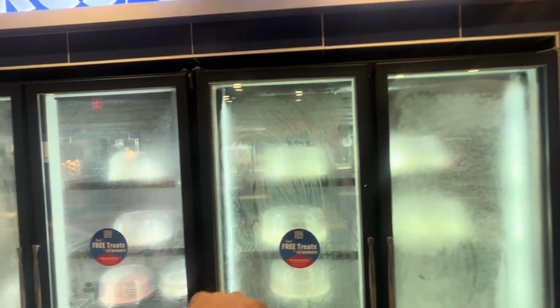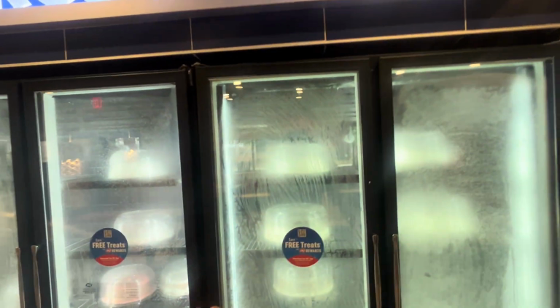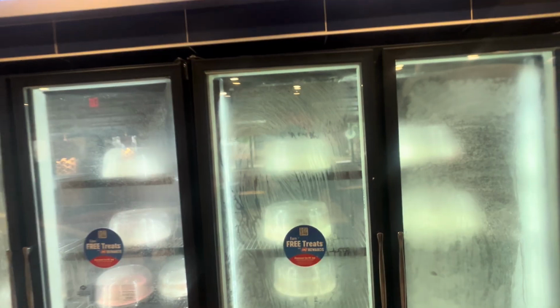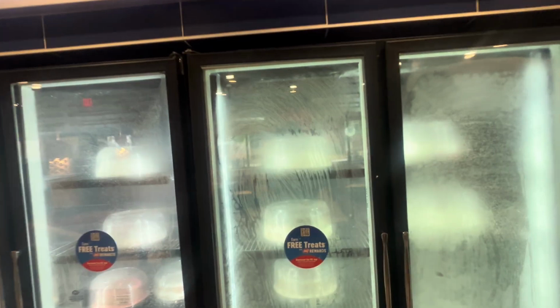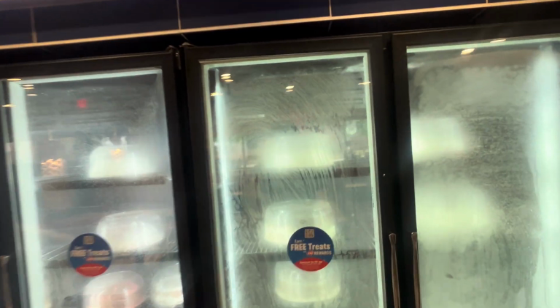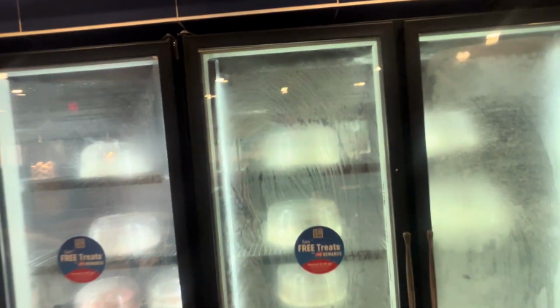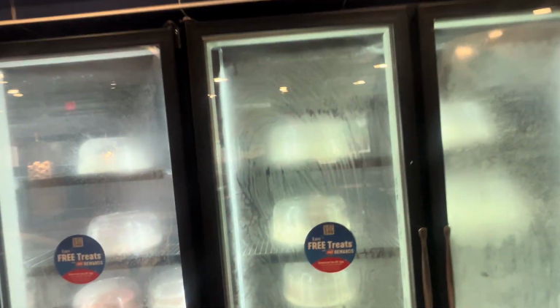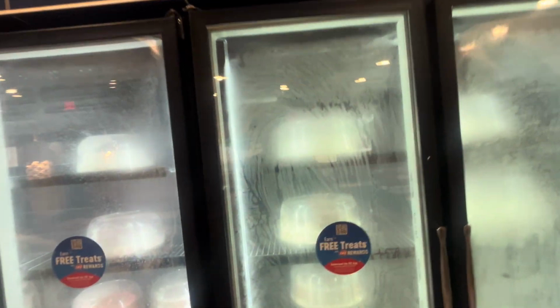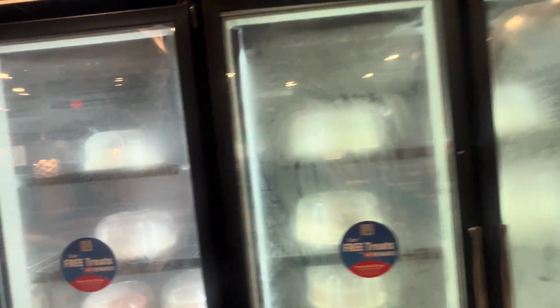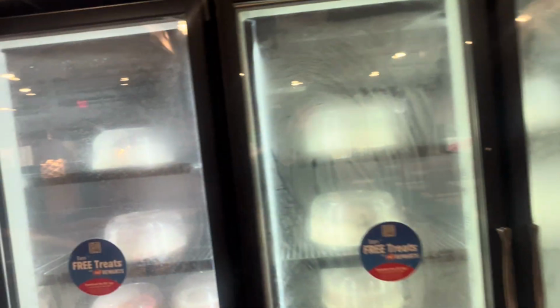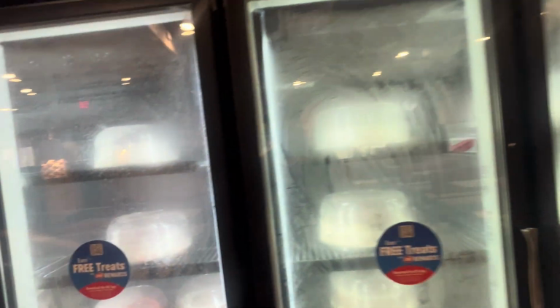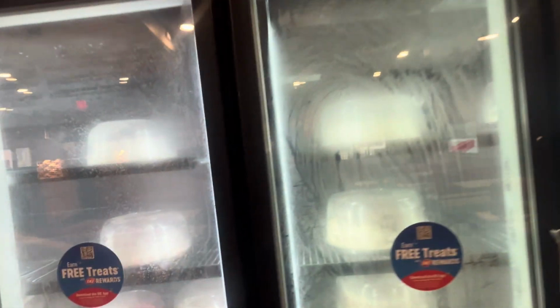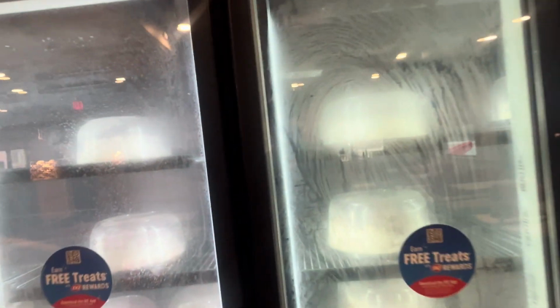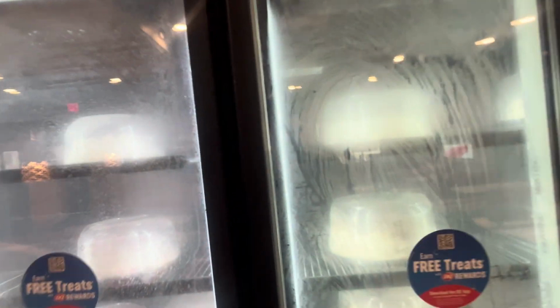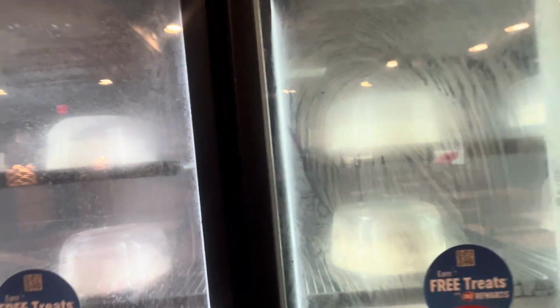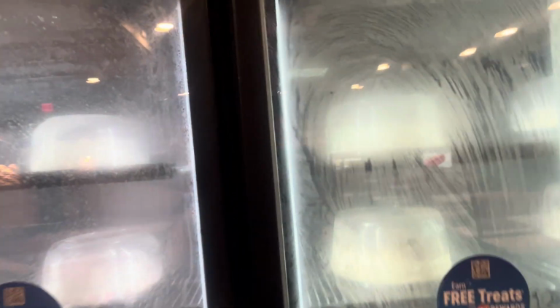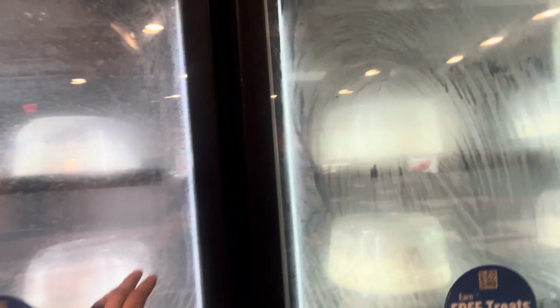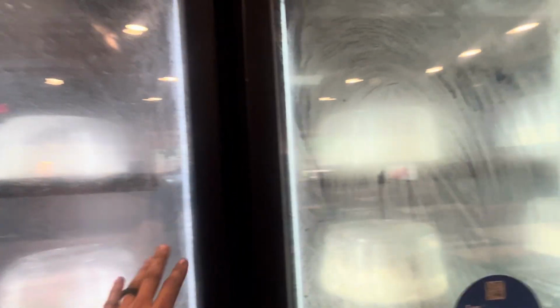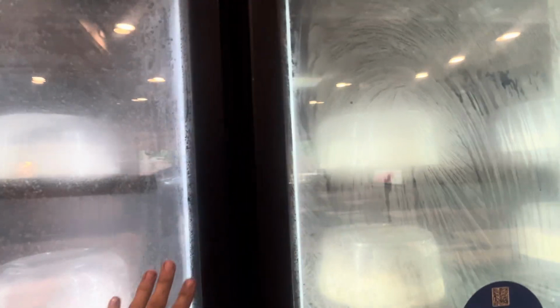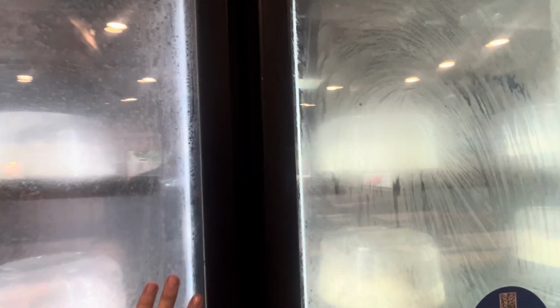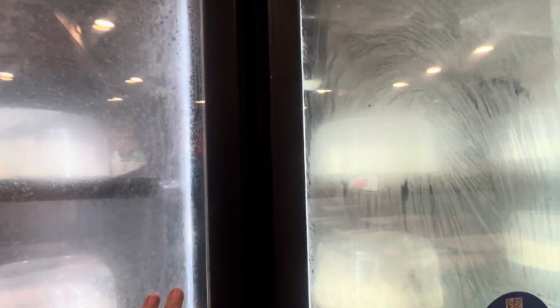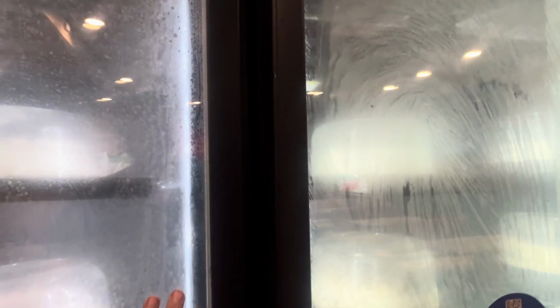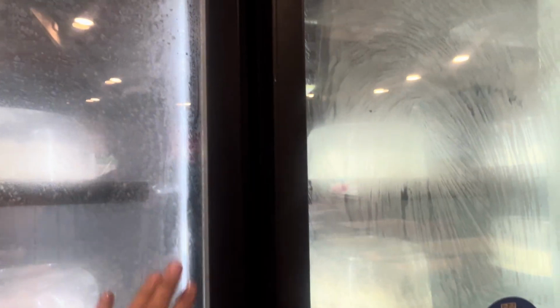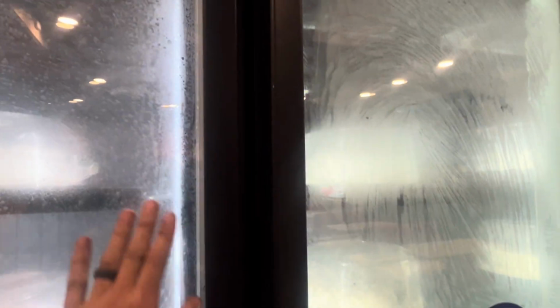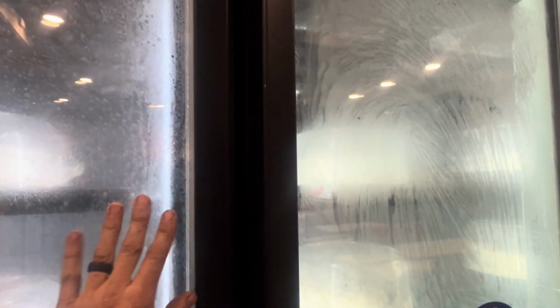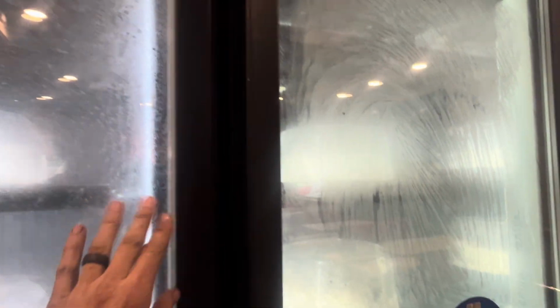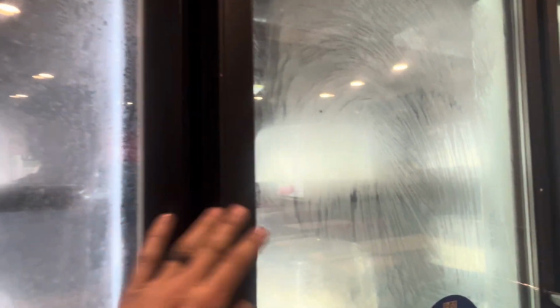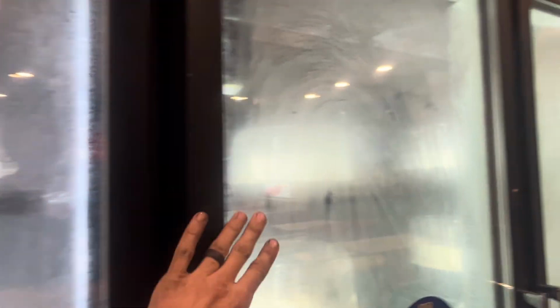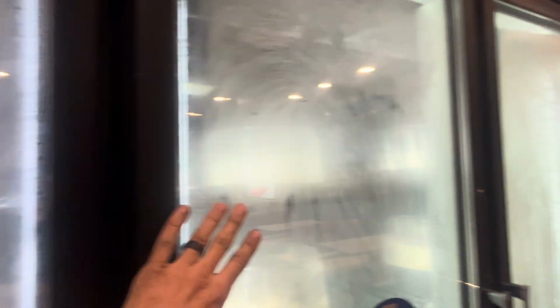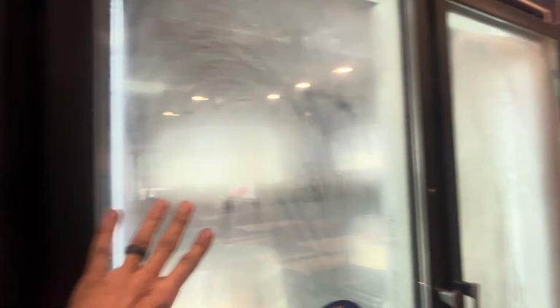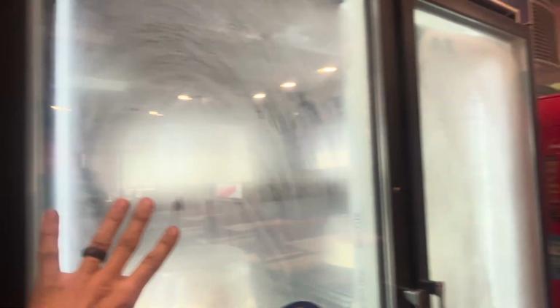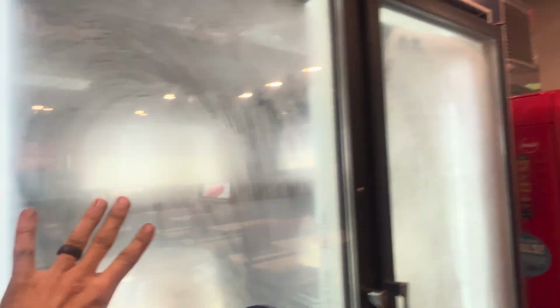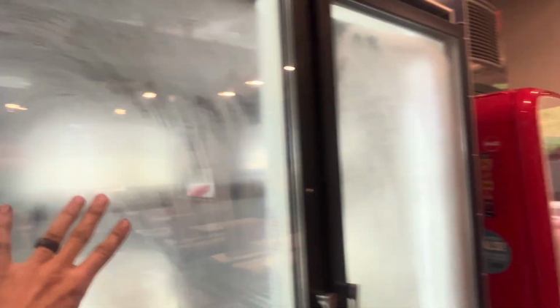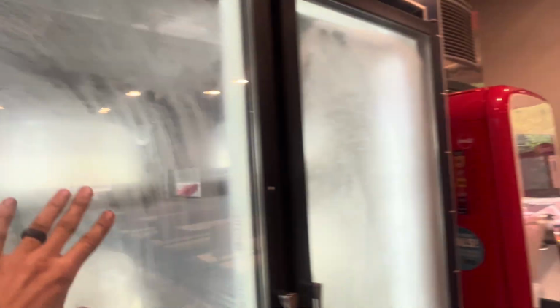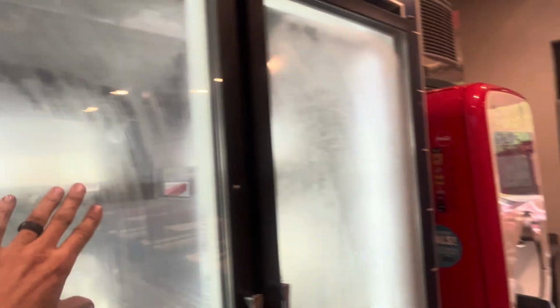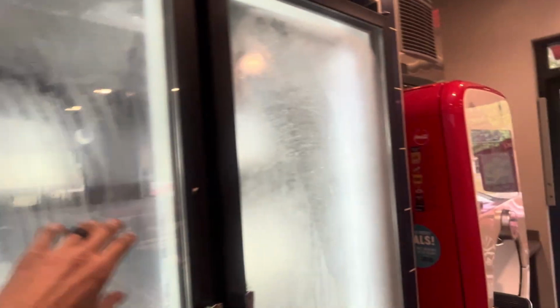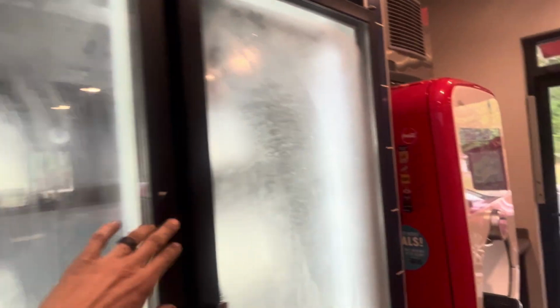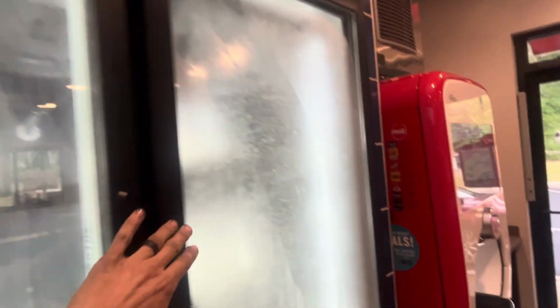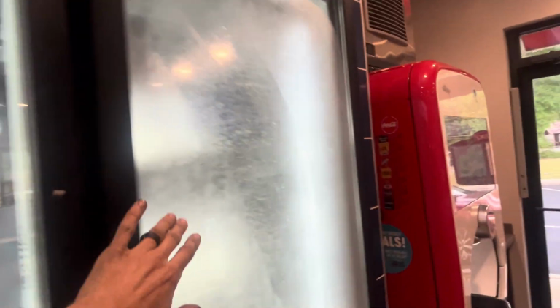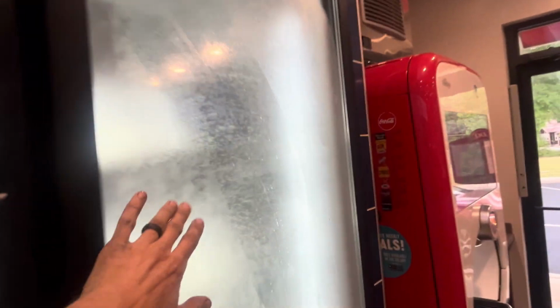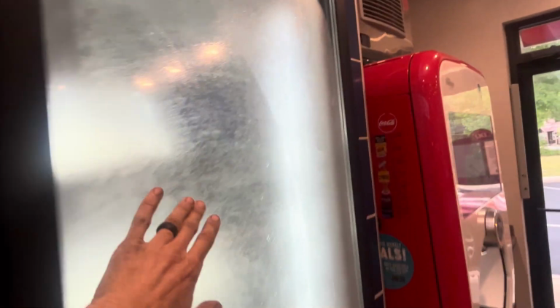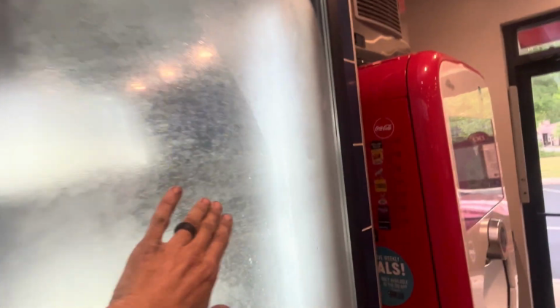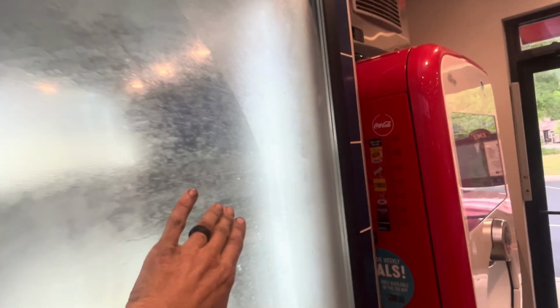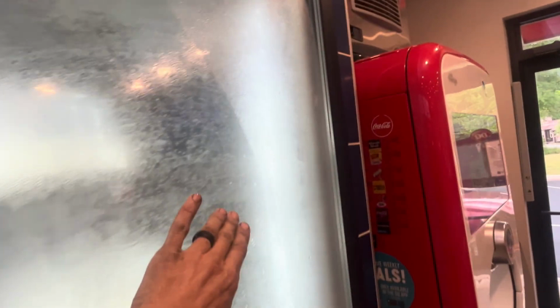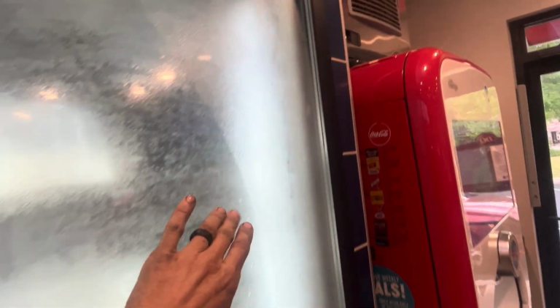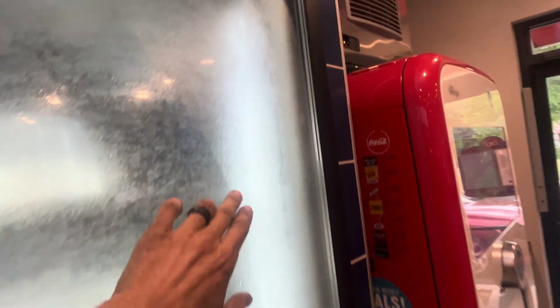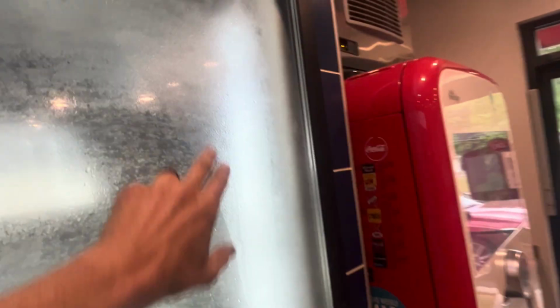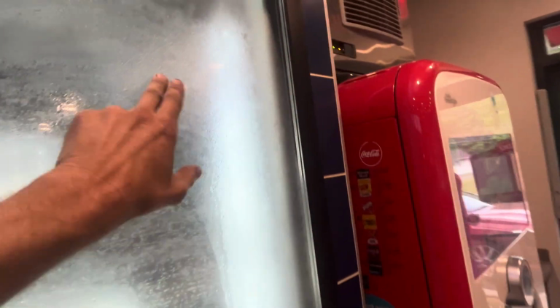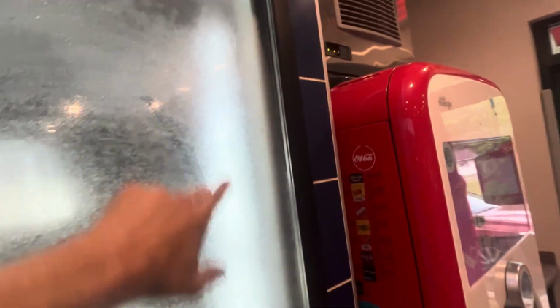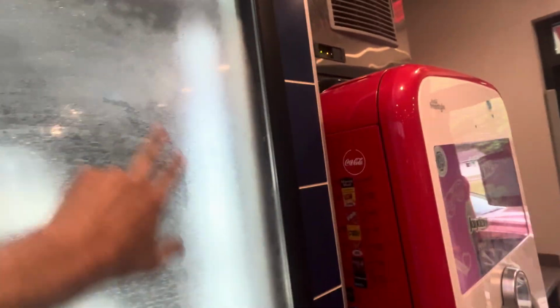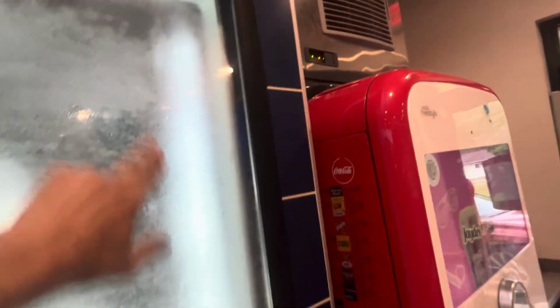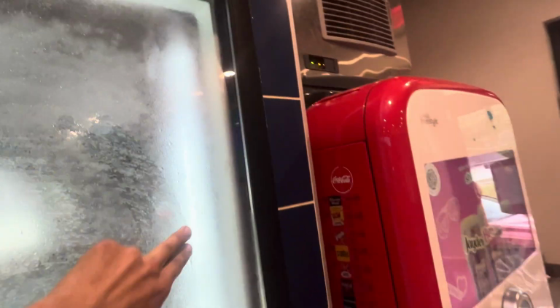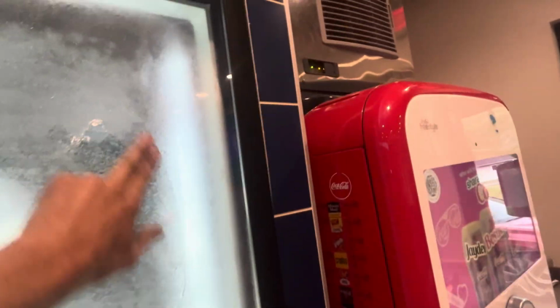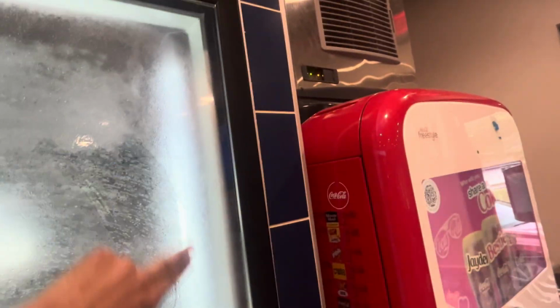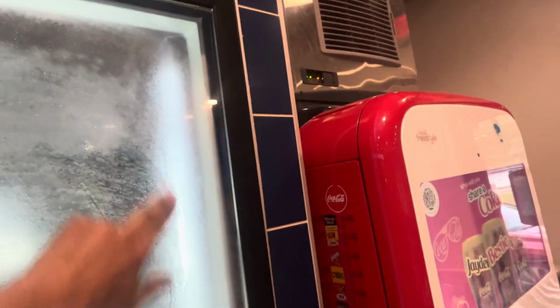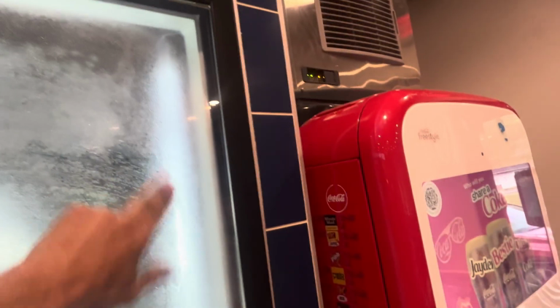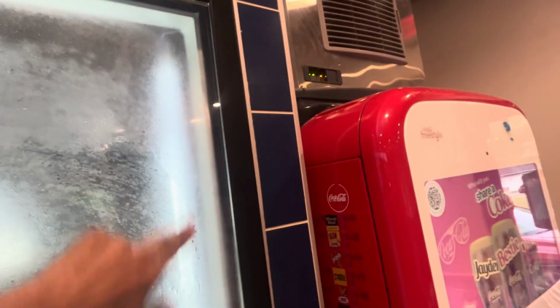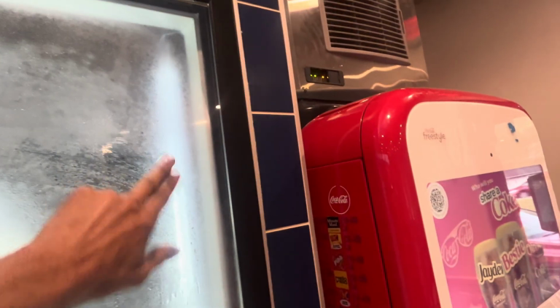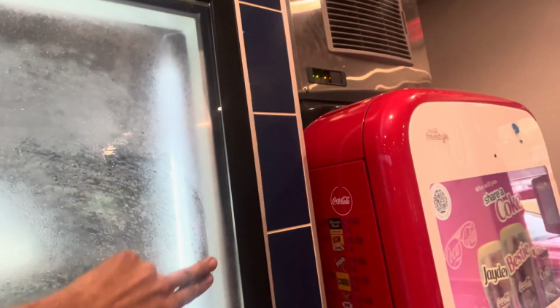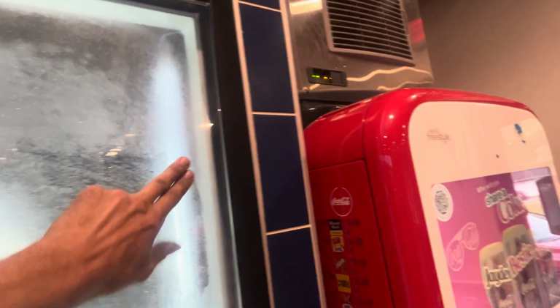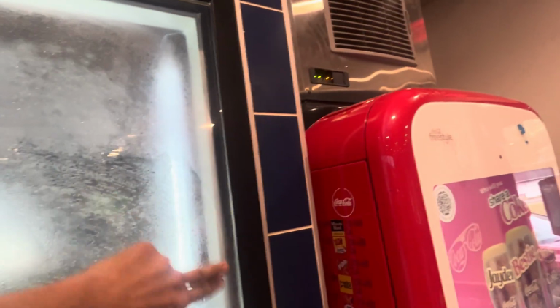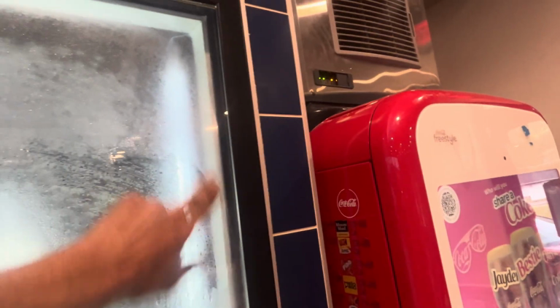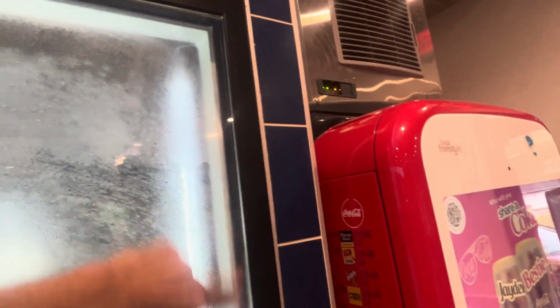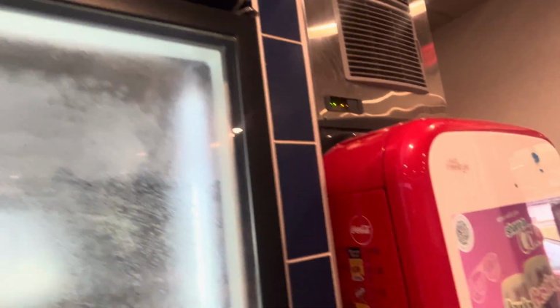So you're having moisture on the outside of the glass — that's environmental.